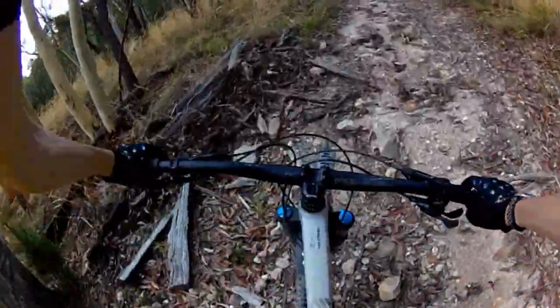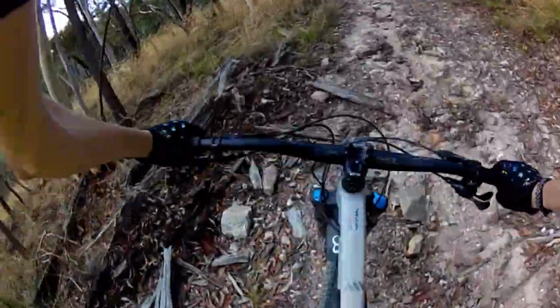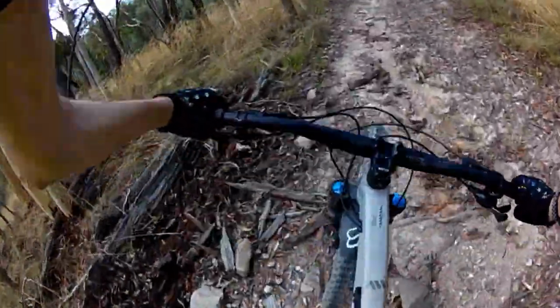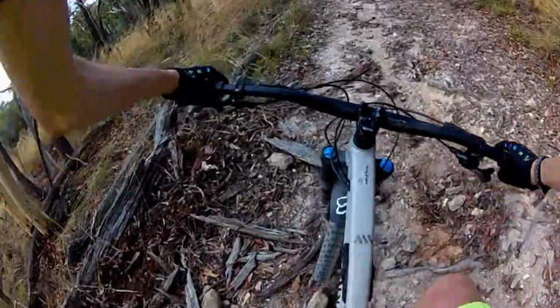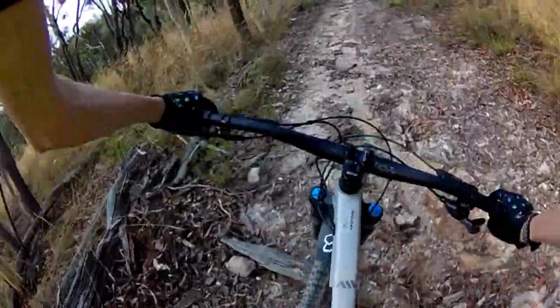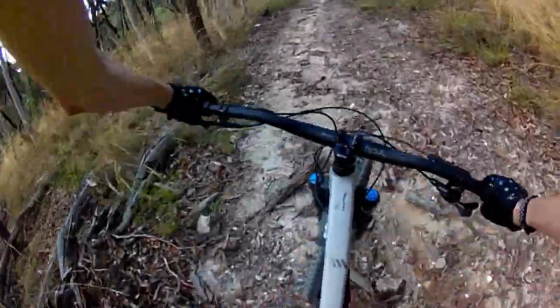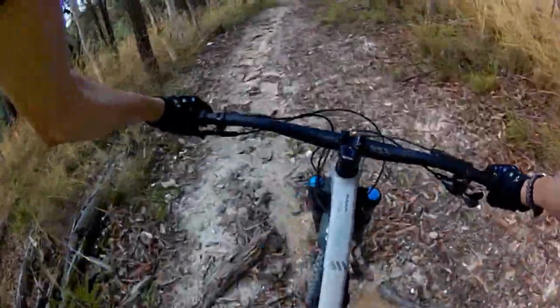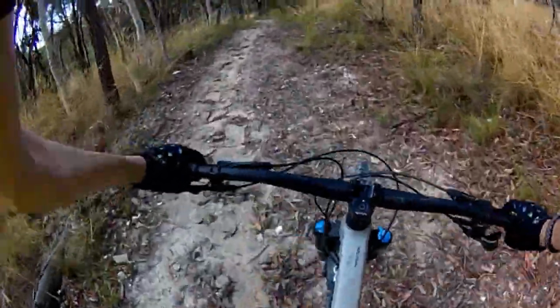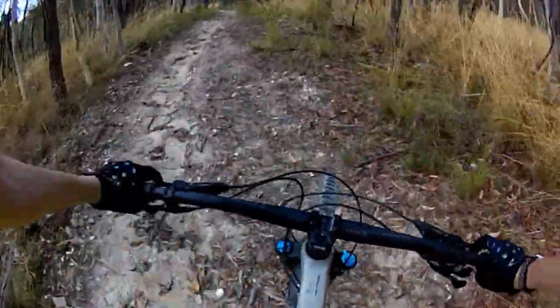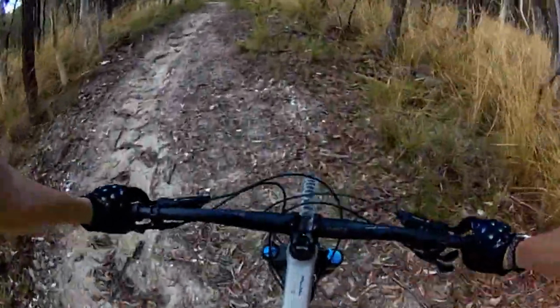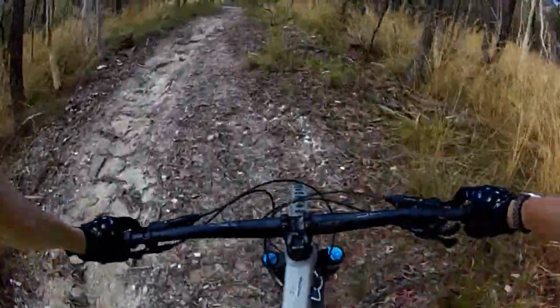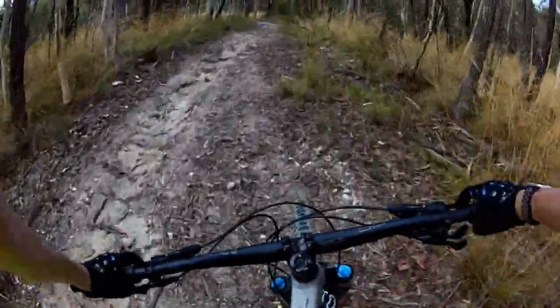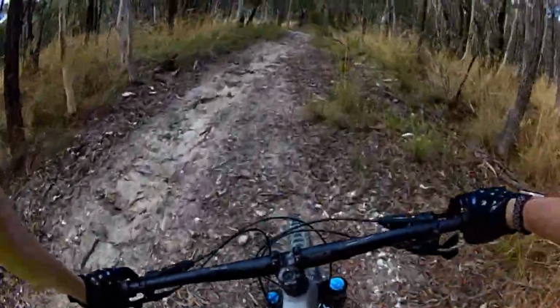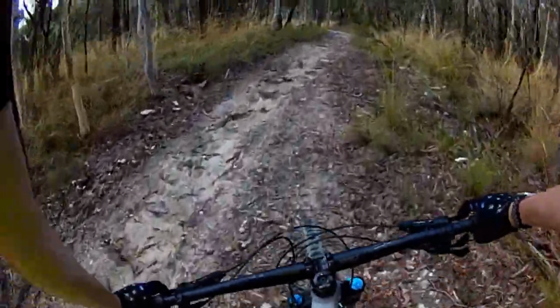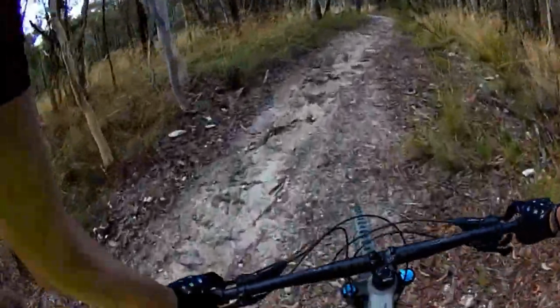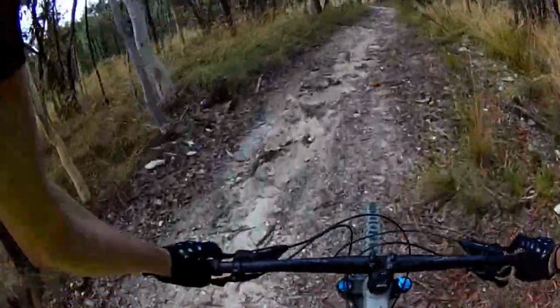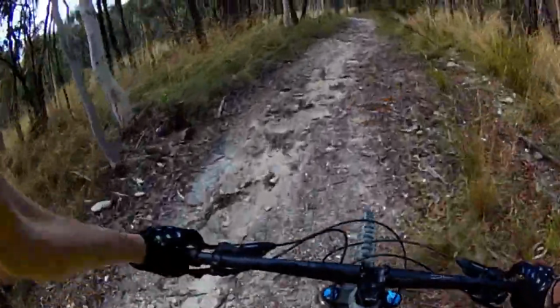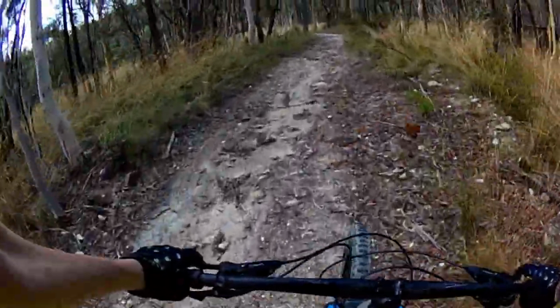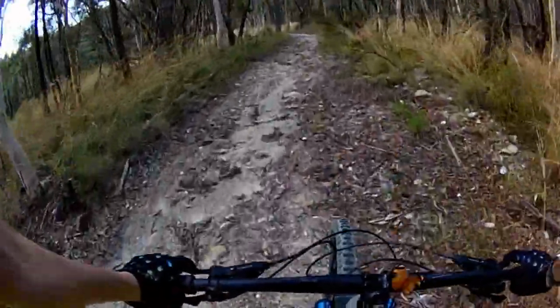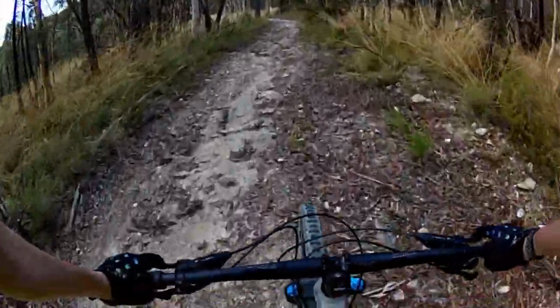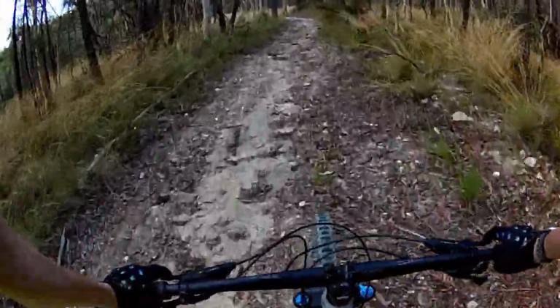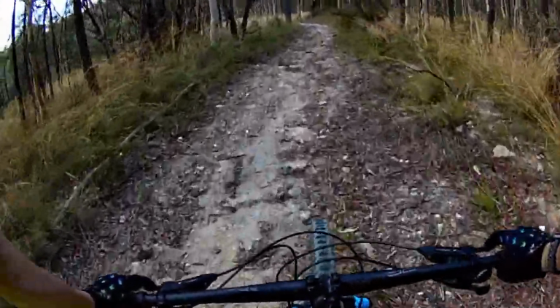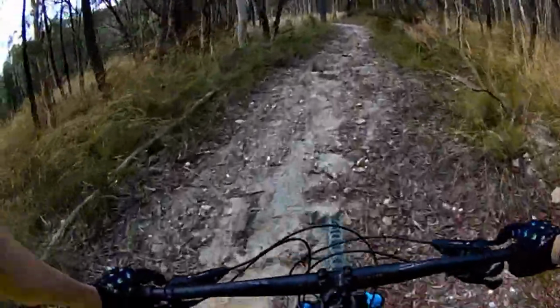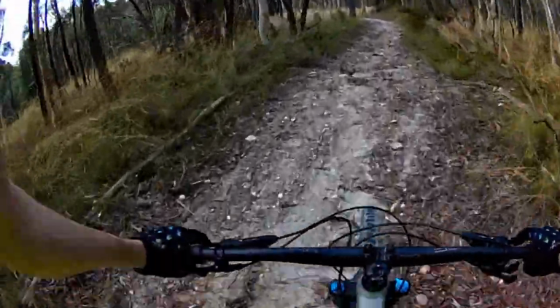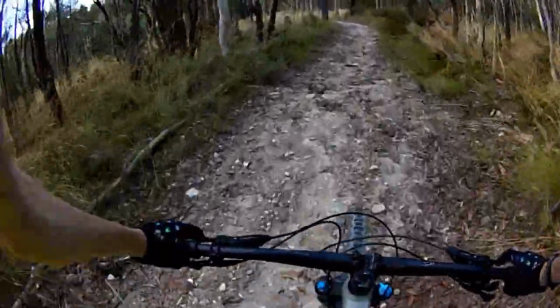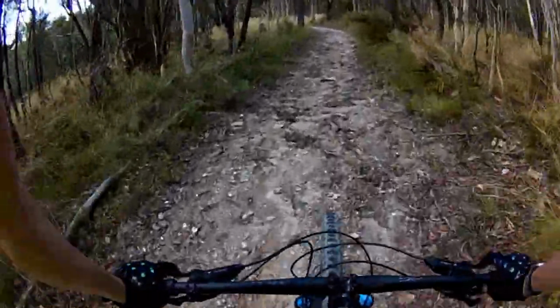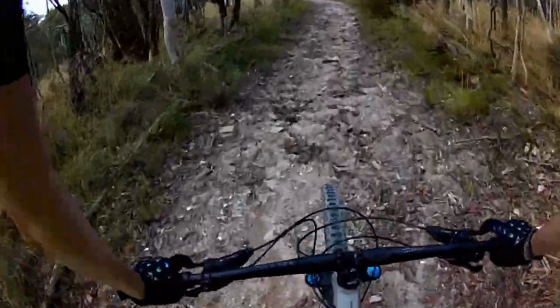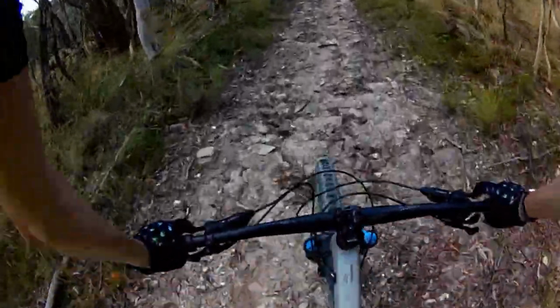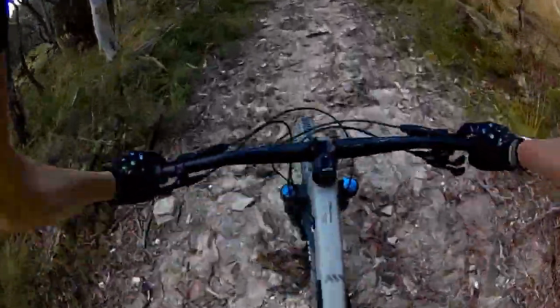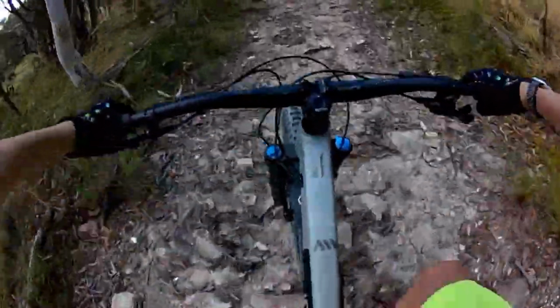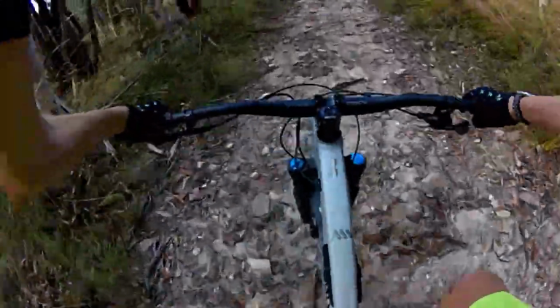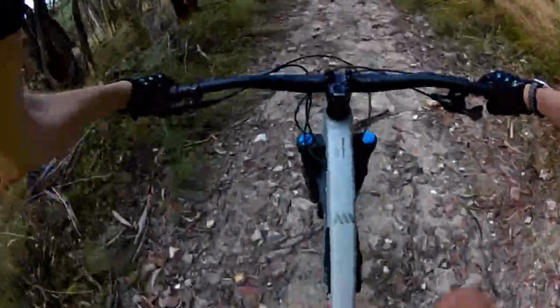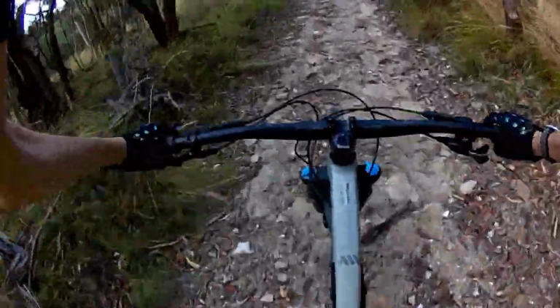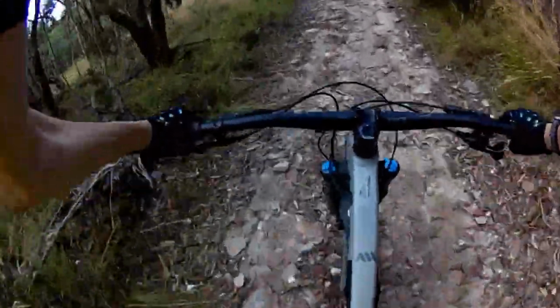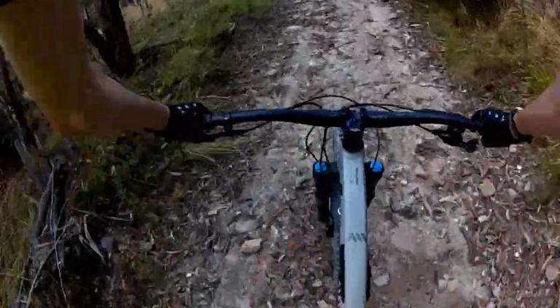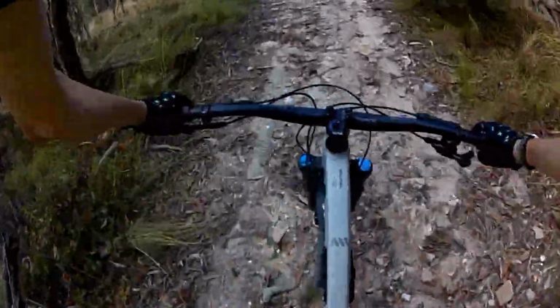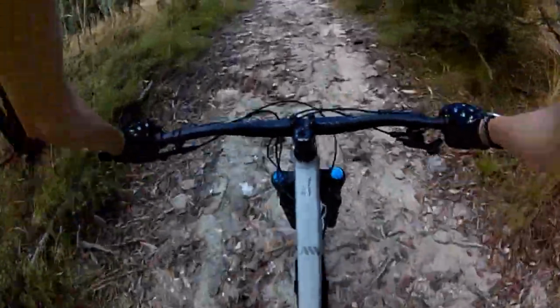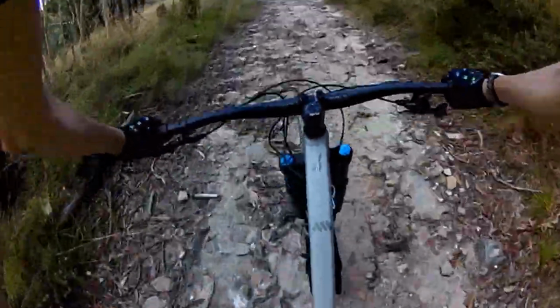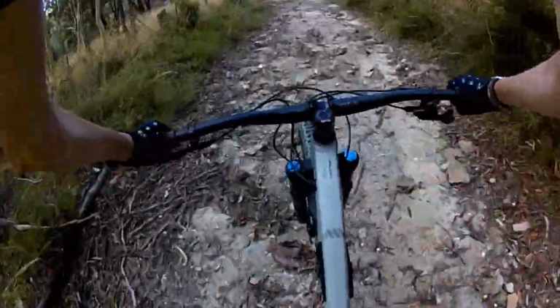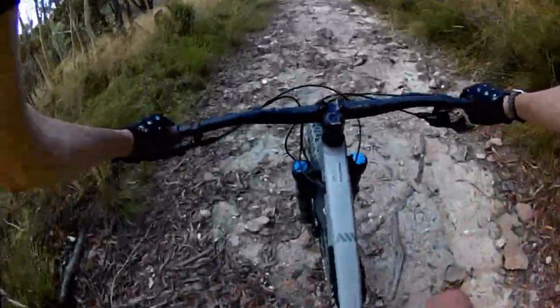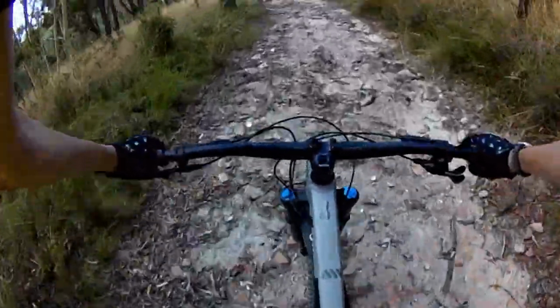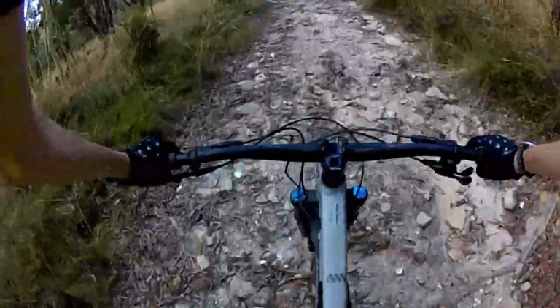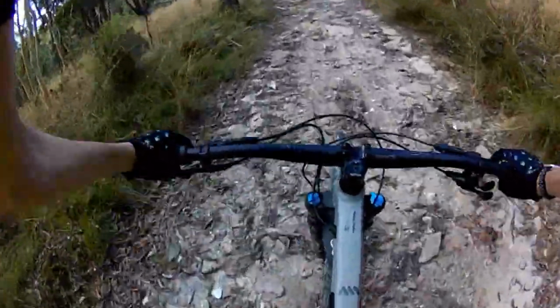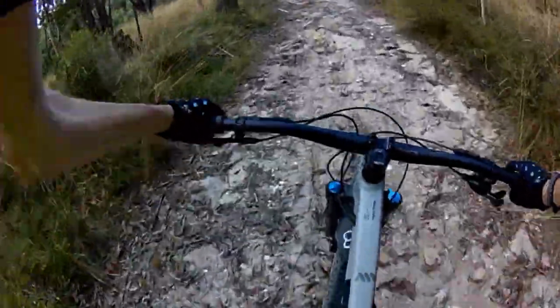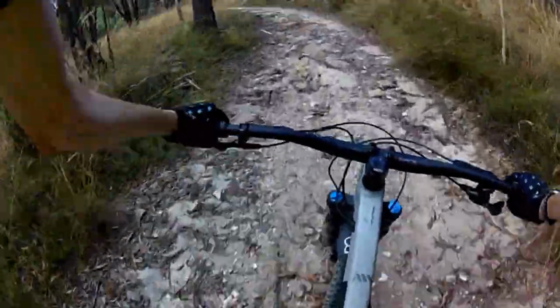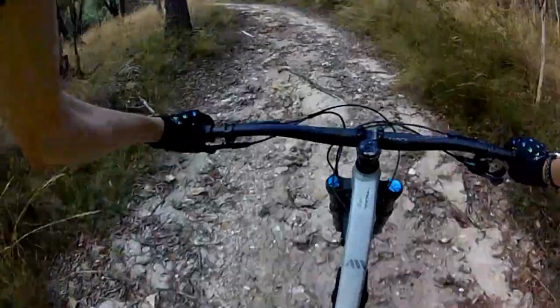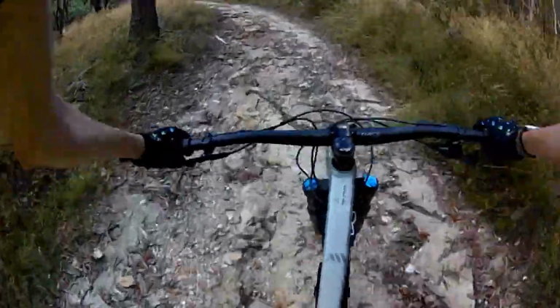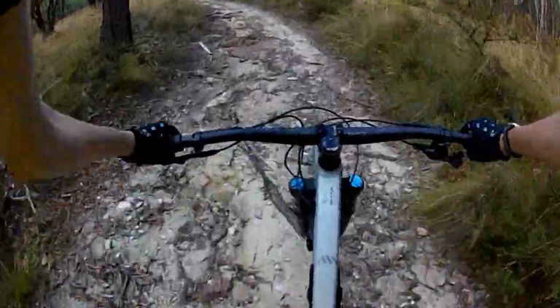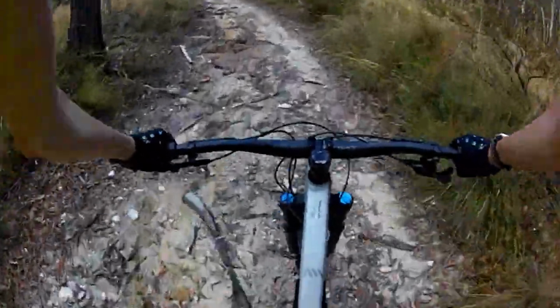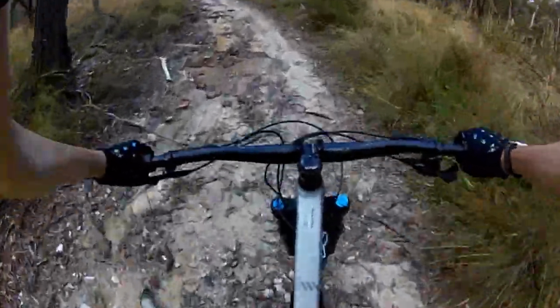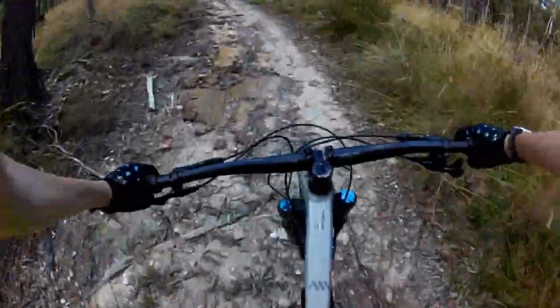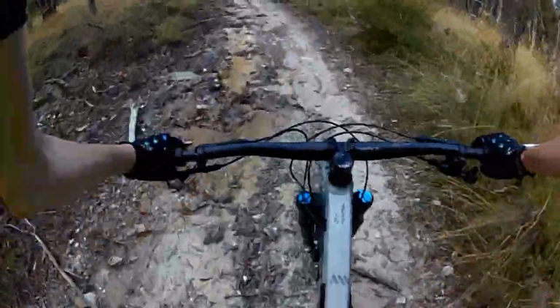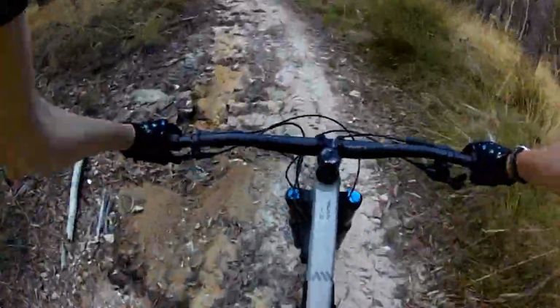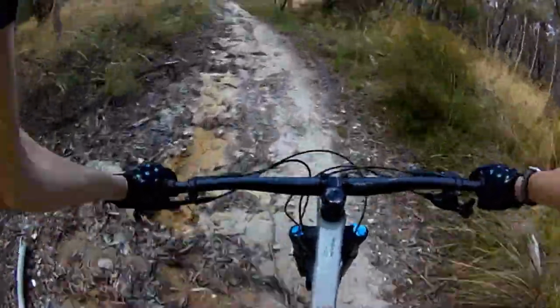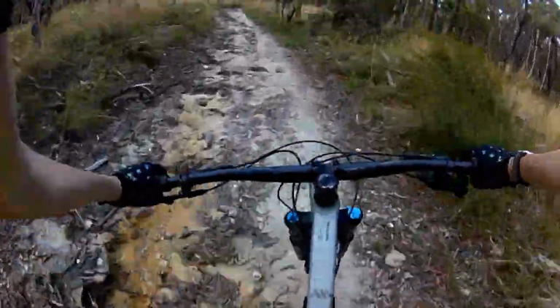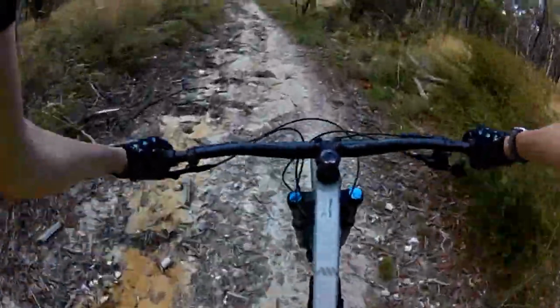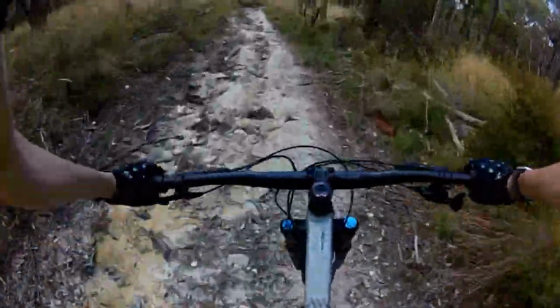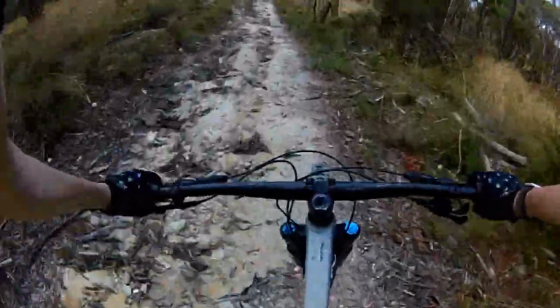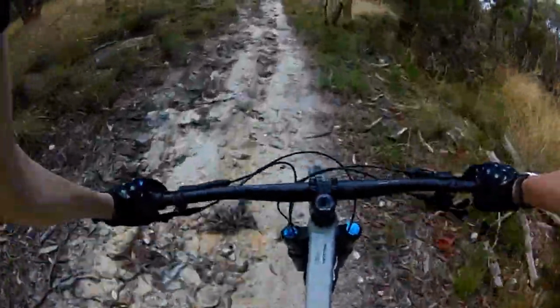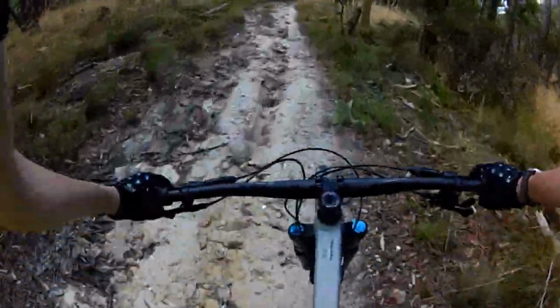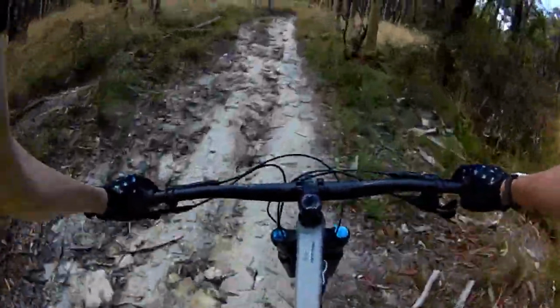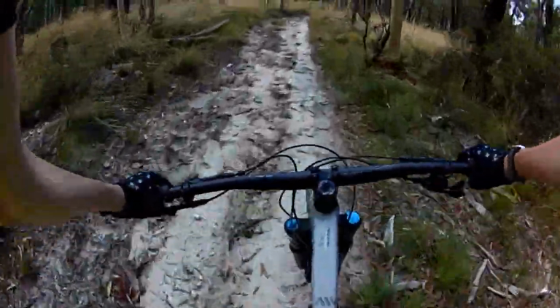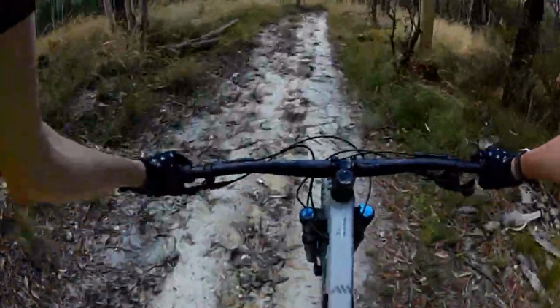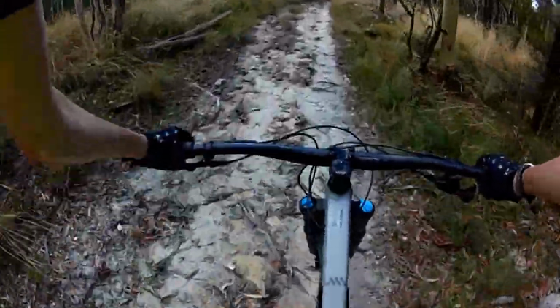Pretty rocky start — big rock hit my foot.